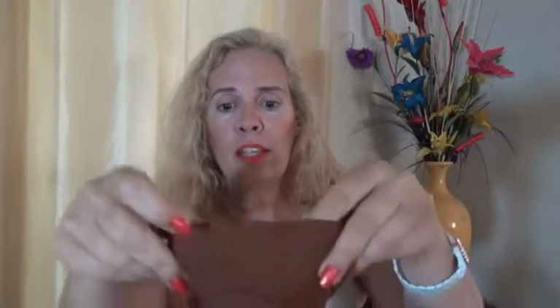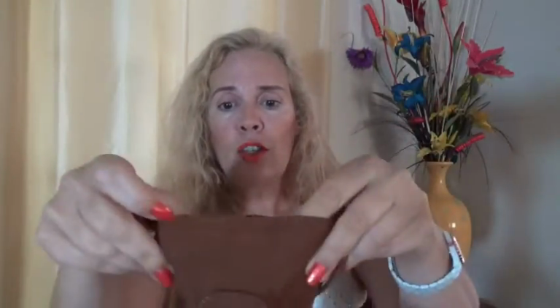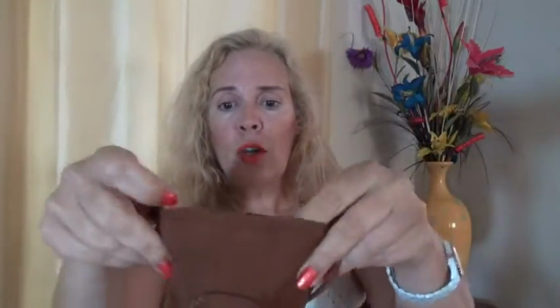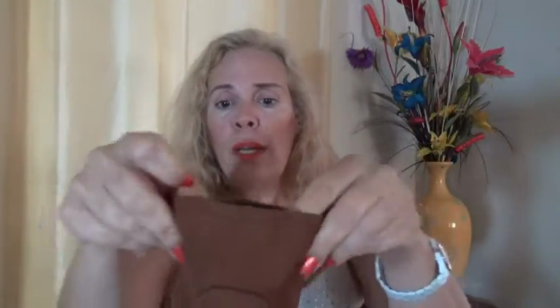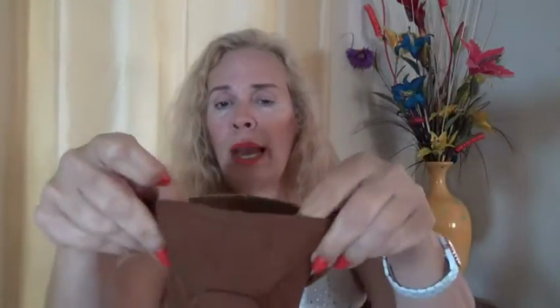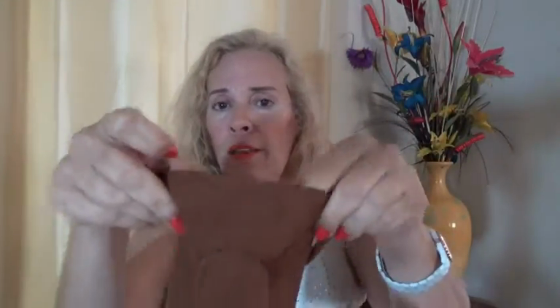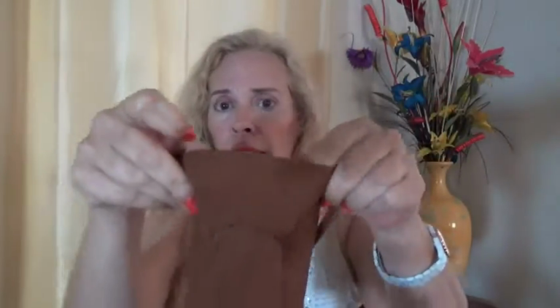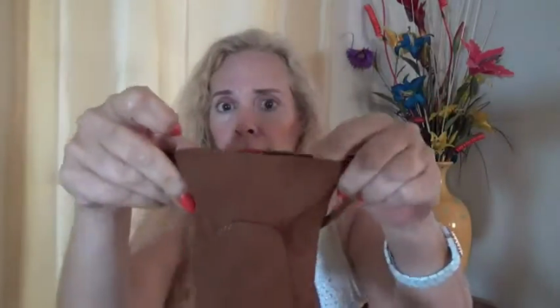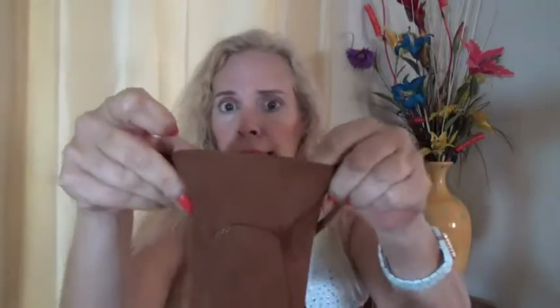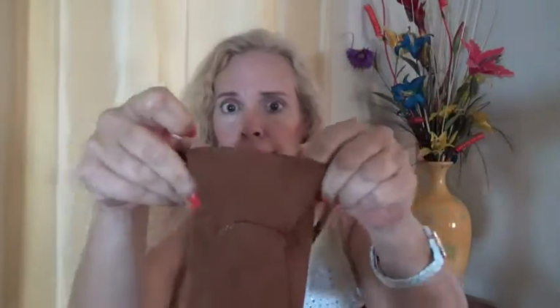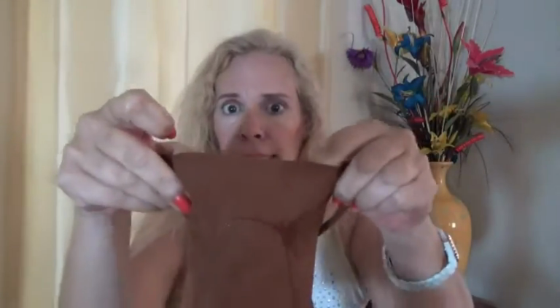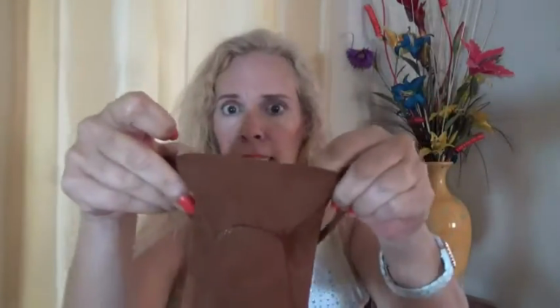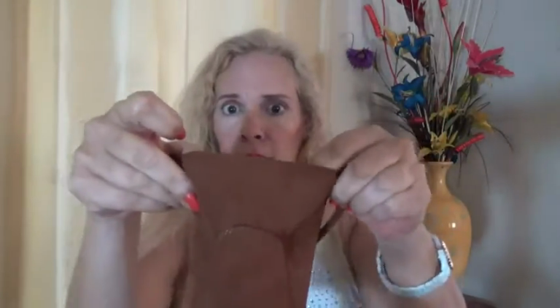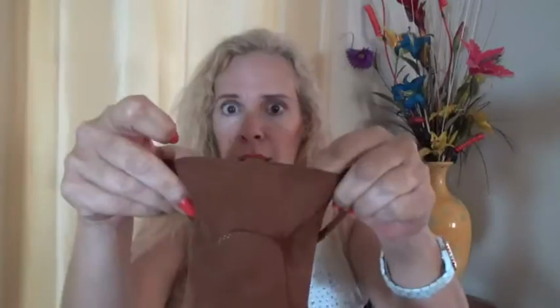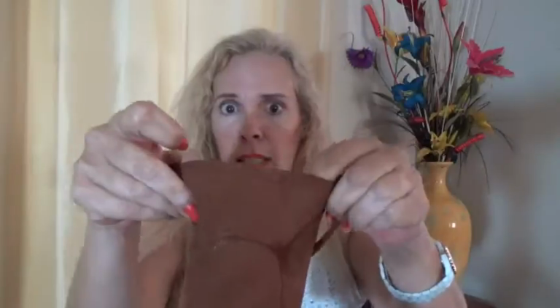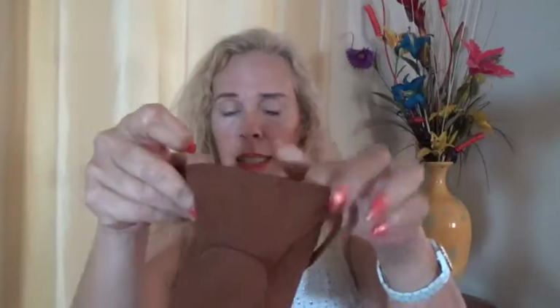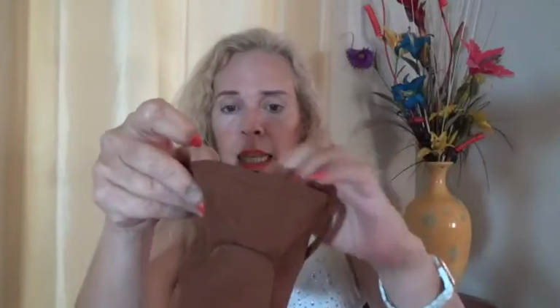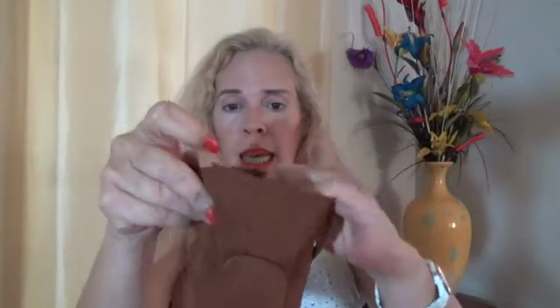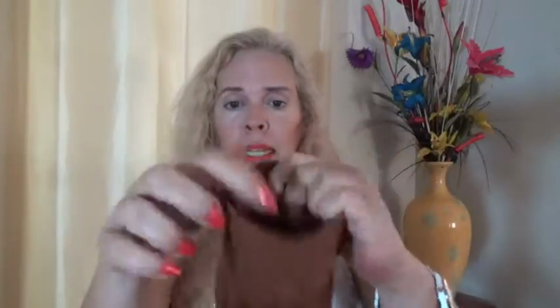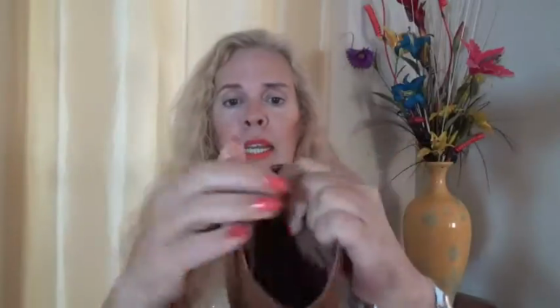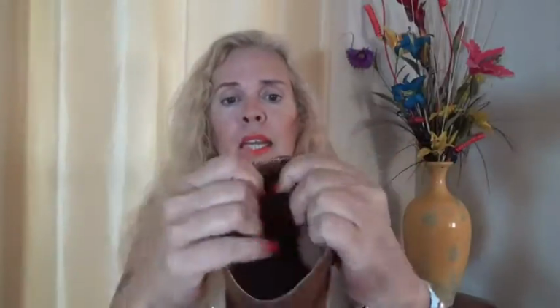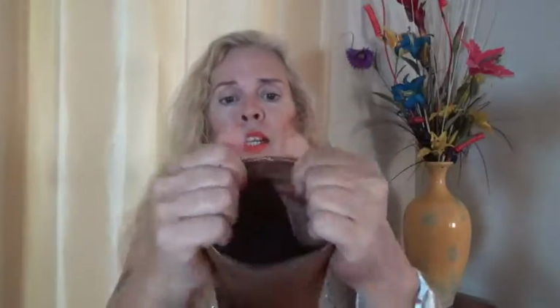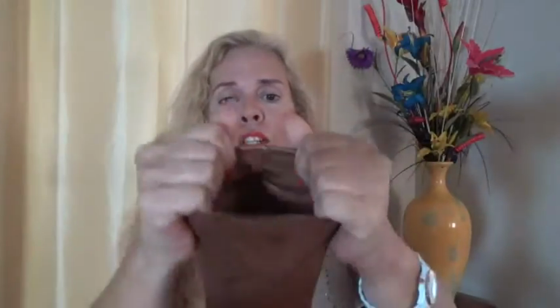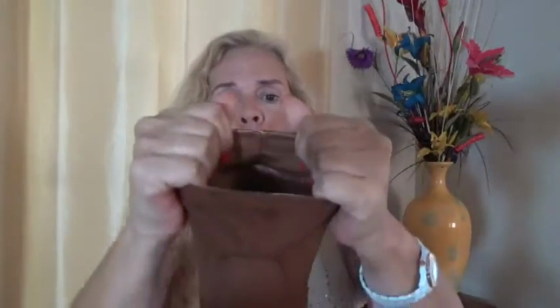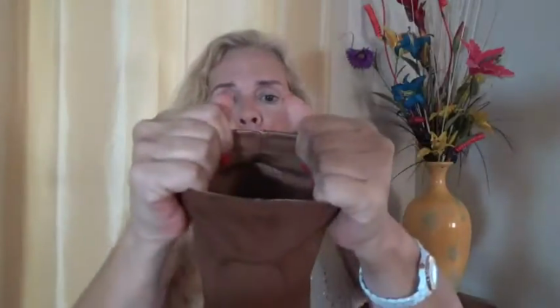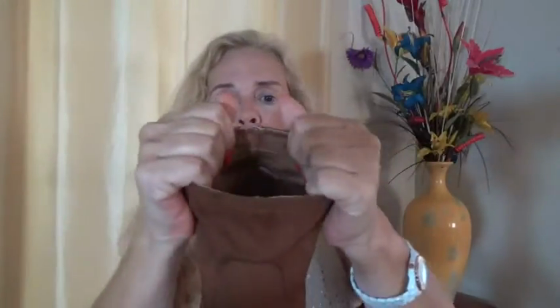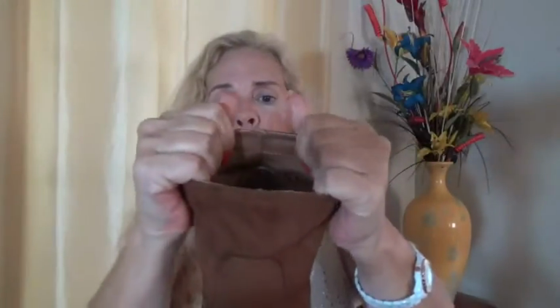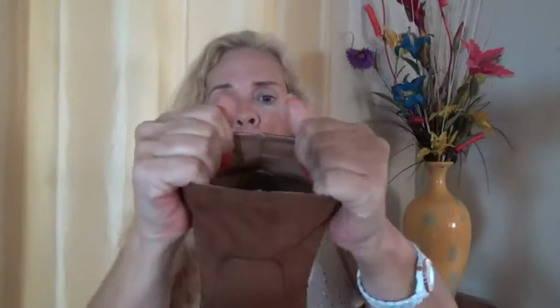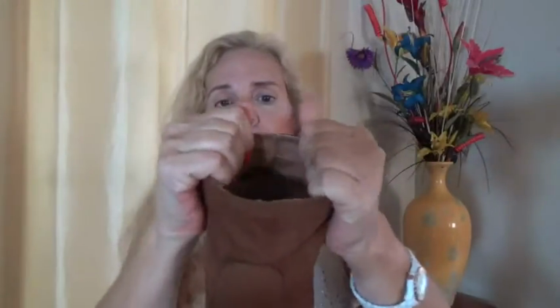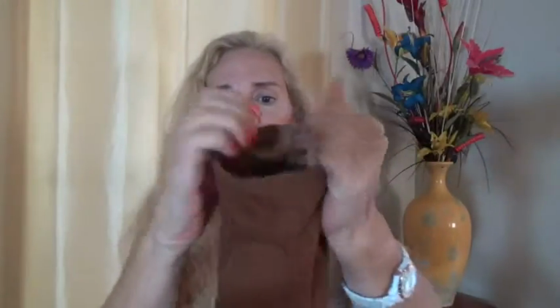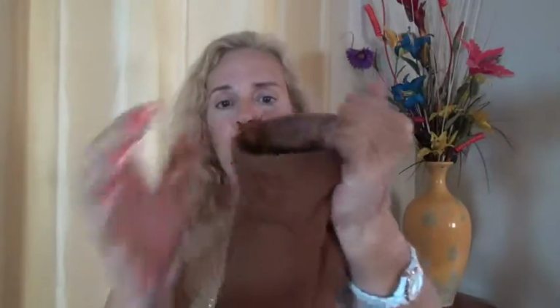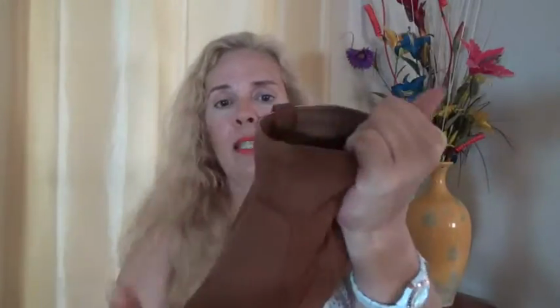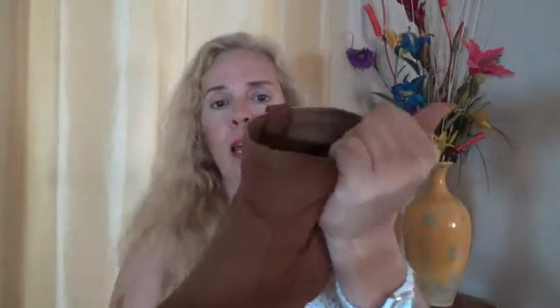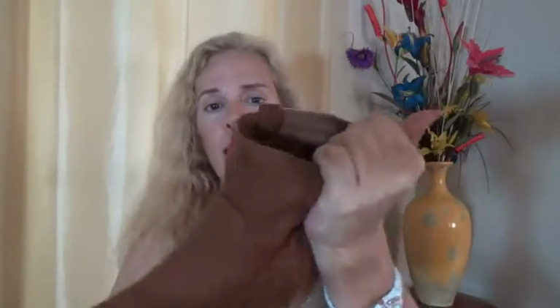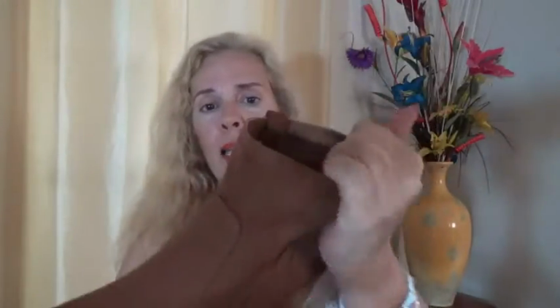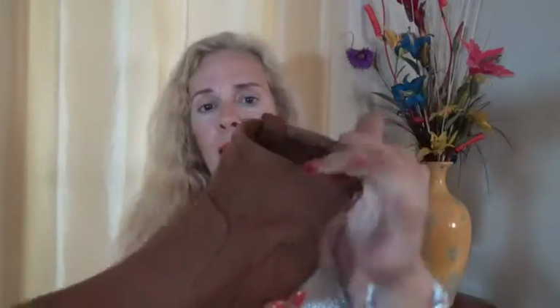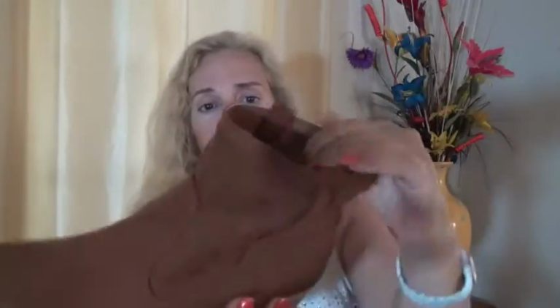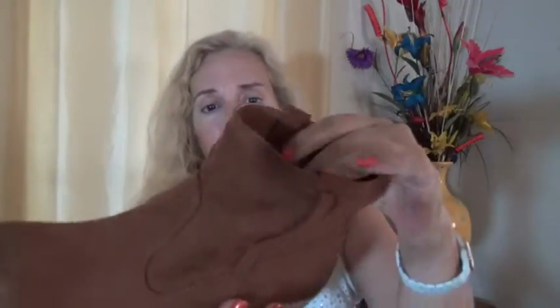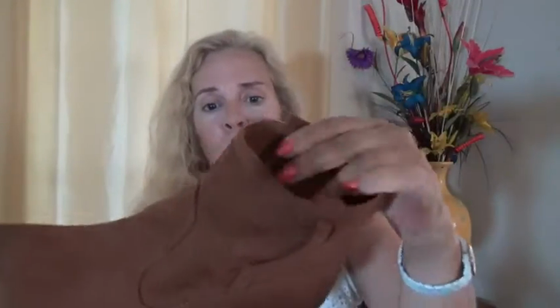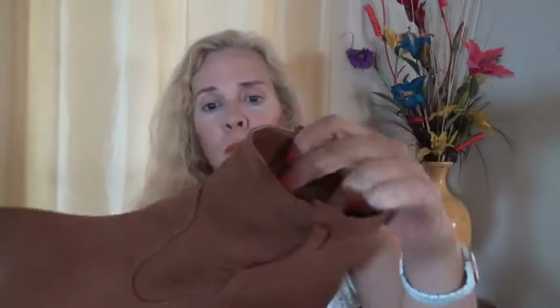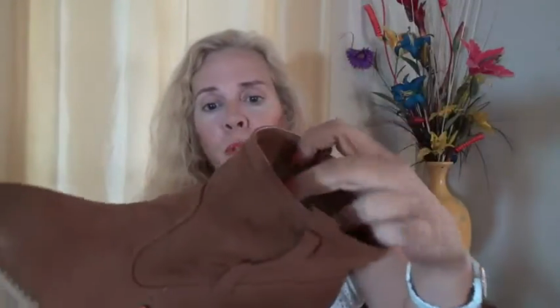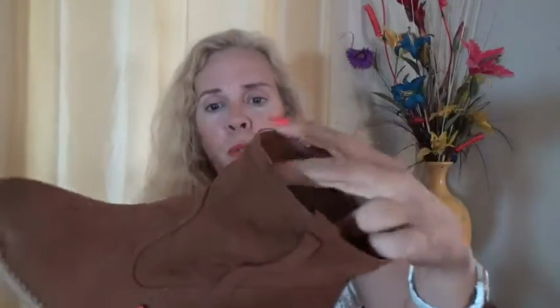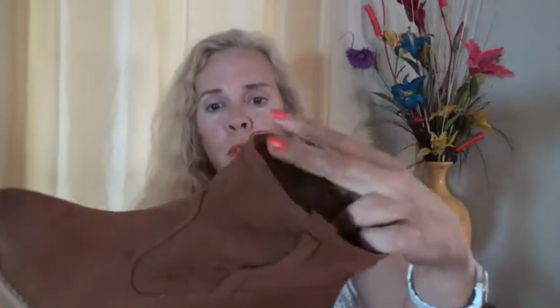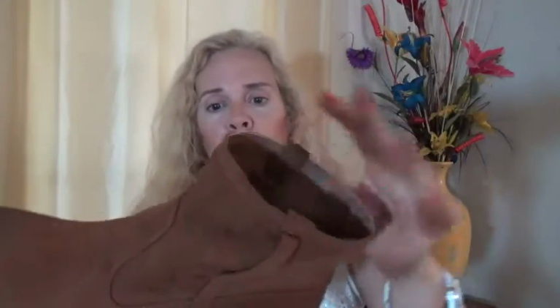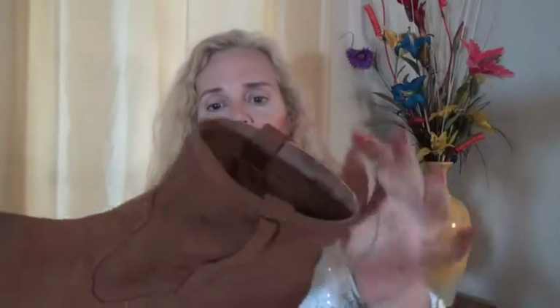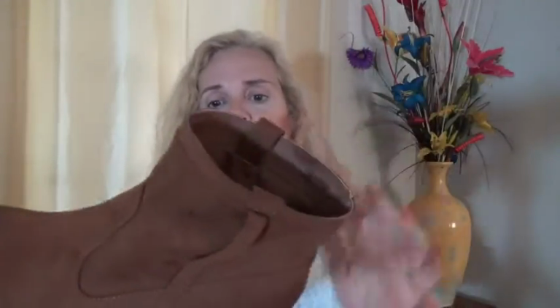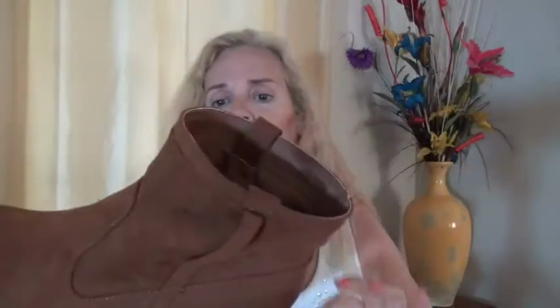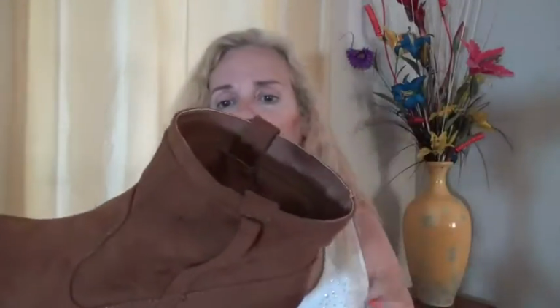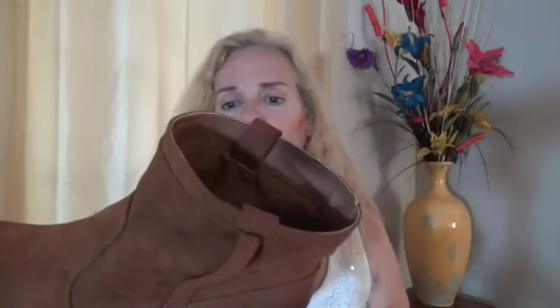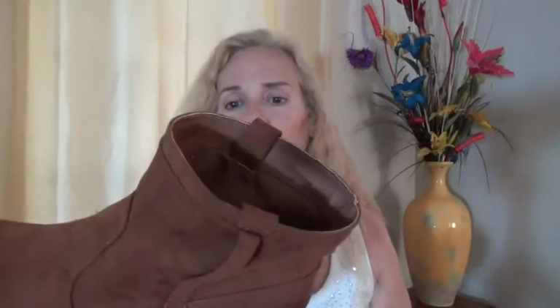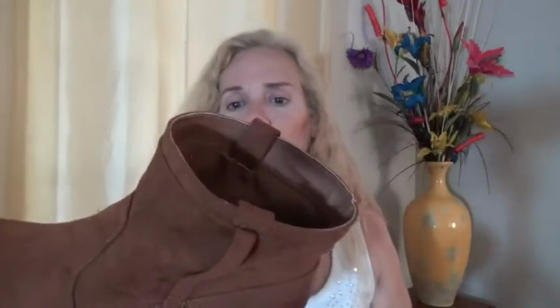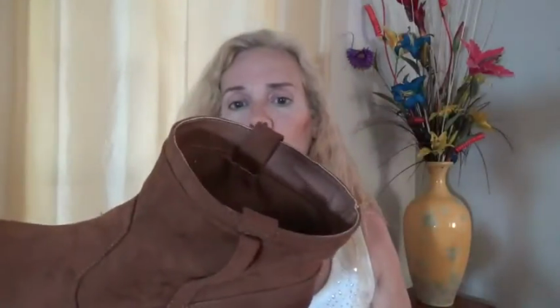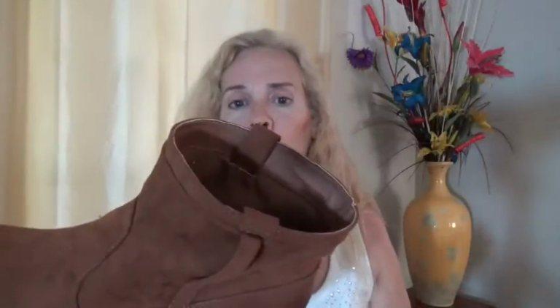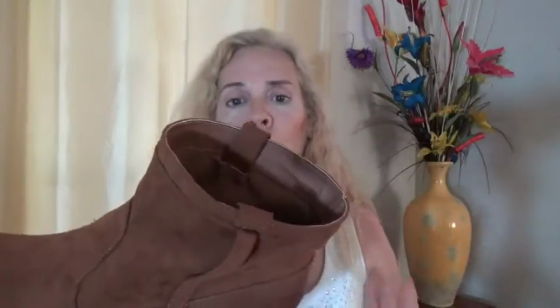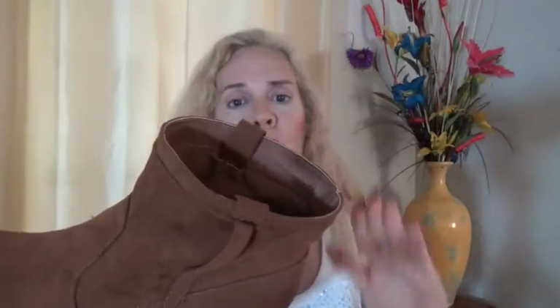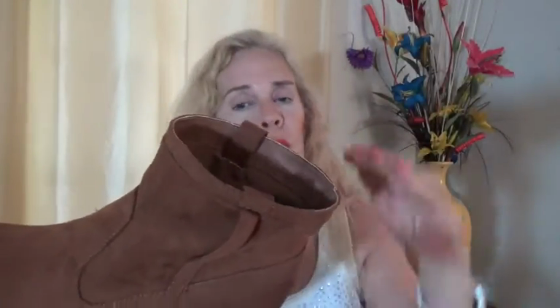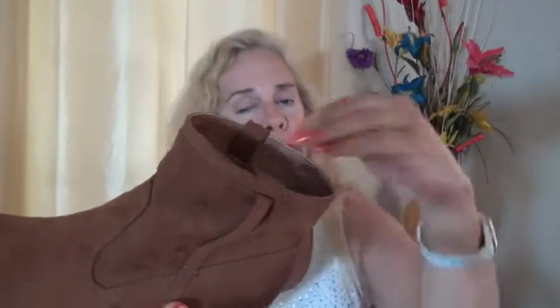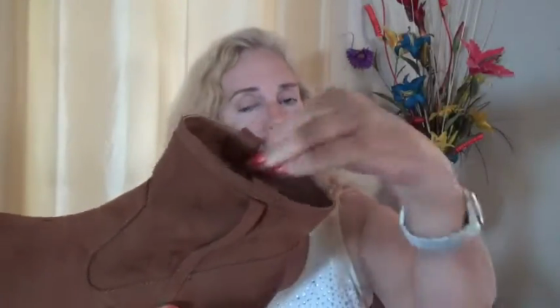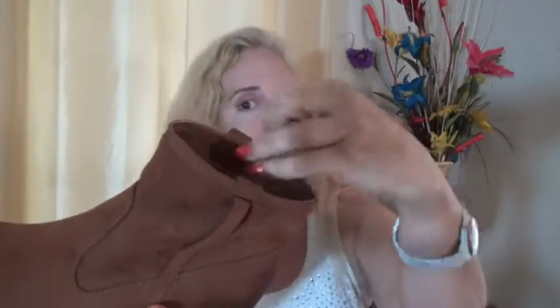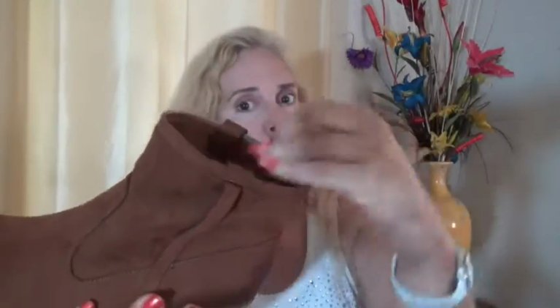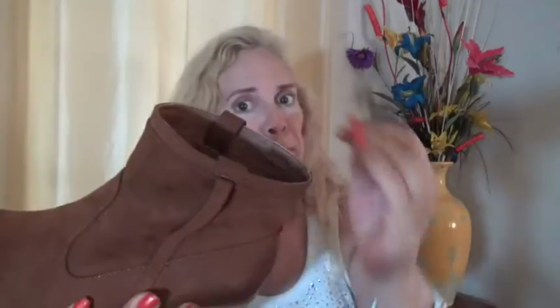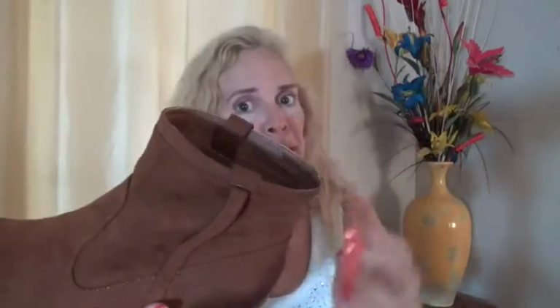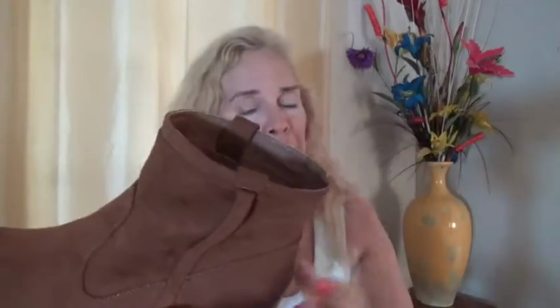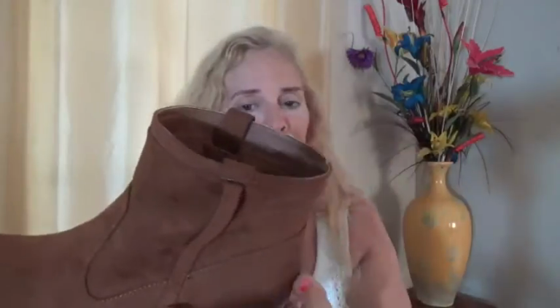They don't have any elastic on this side, so this is not that type of boot. This is the kind of boot you're going to slip into.